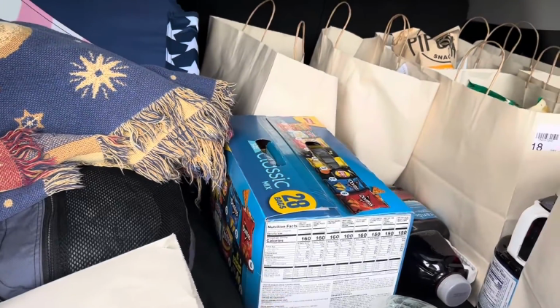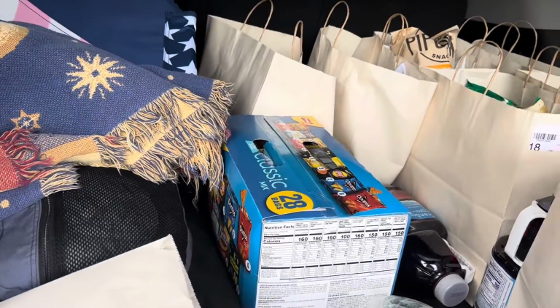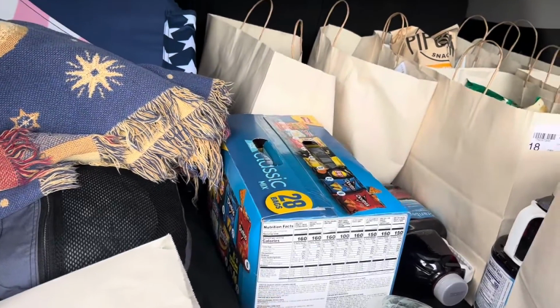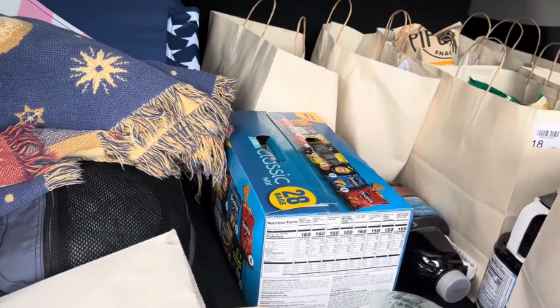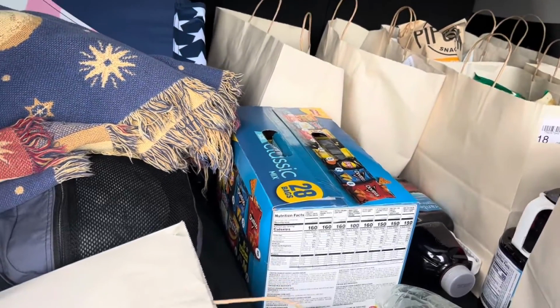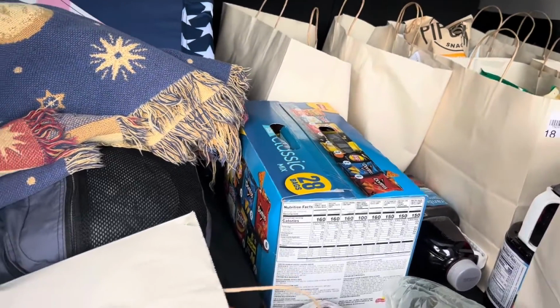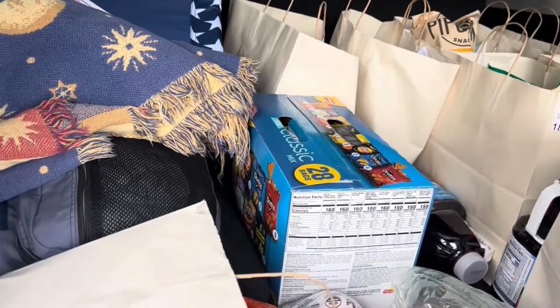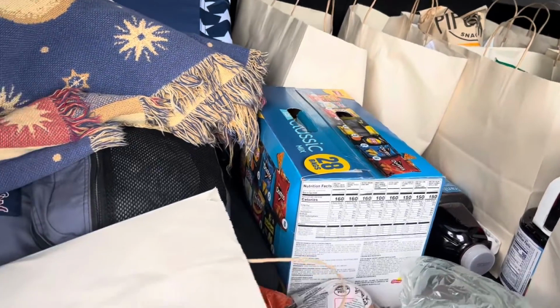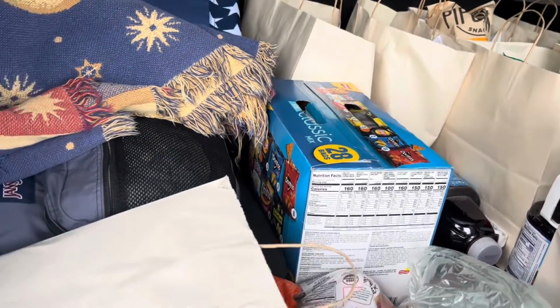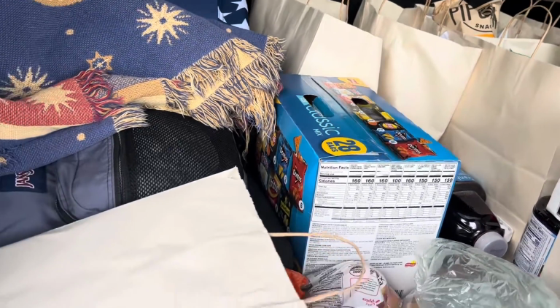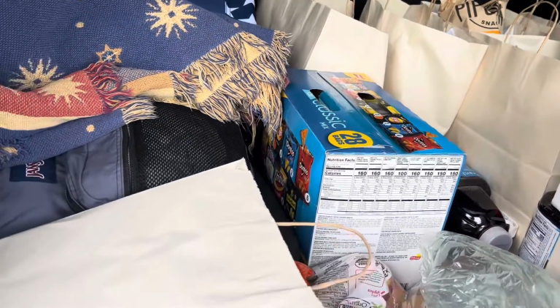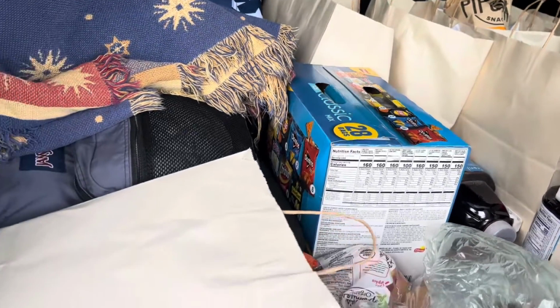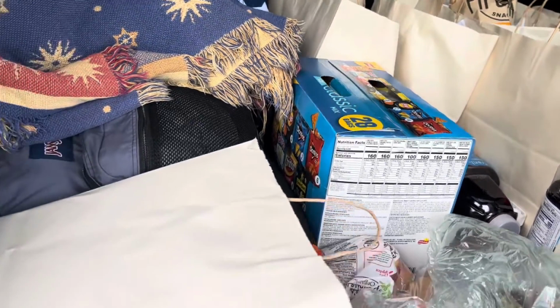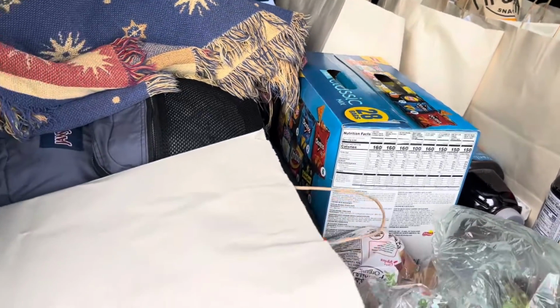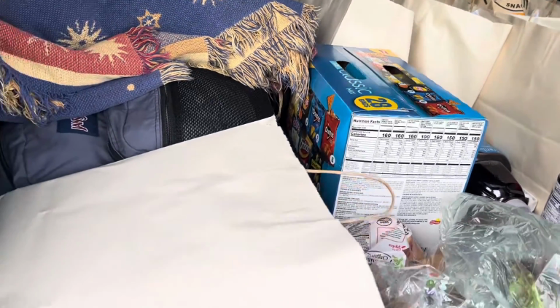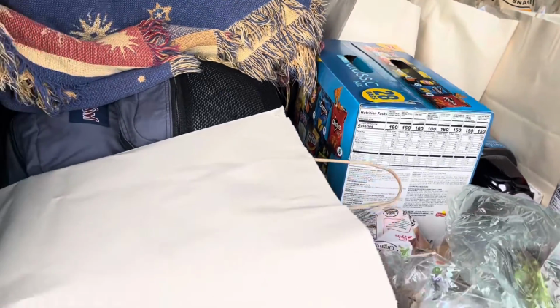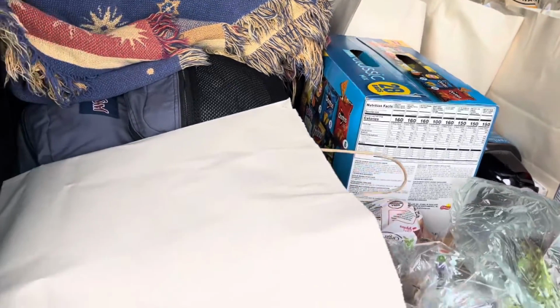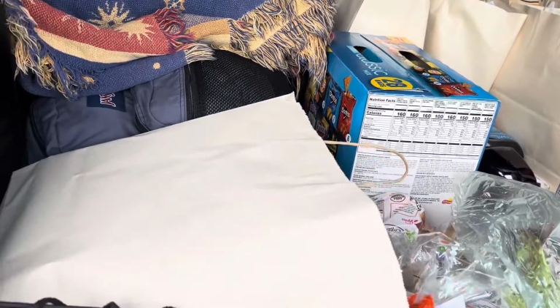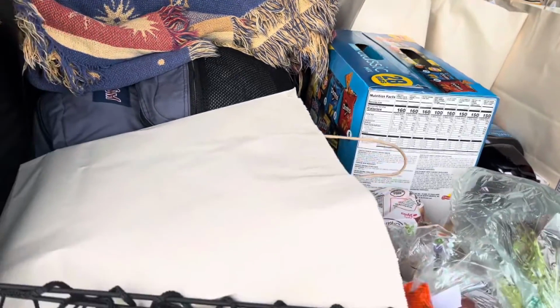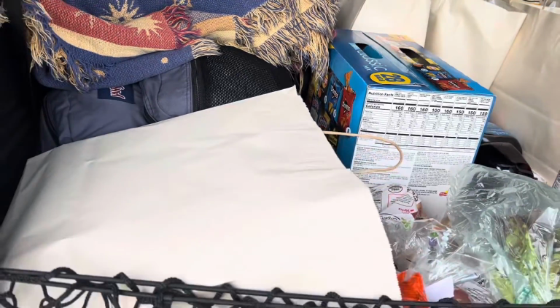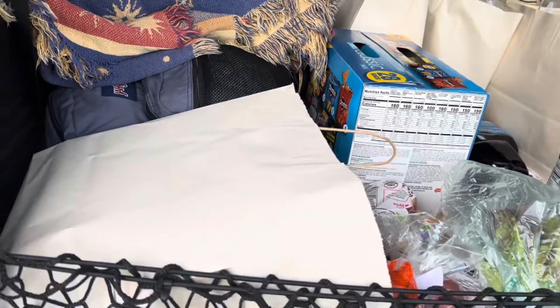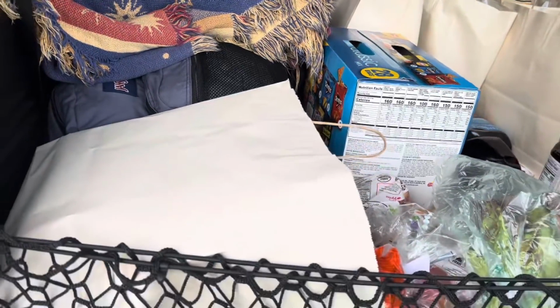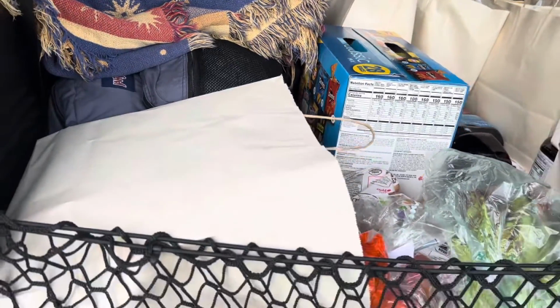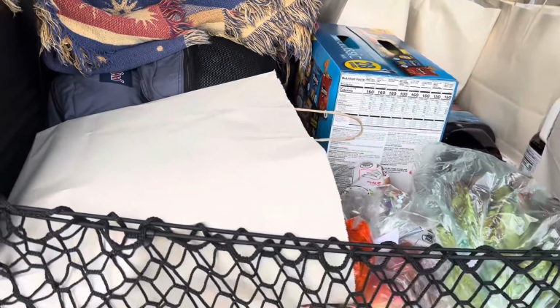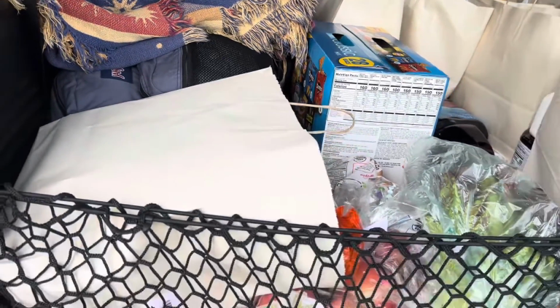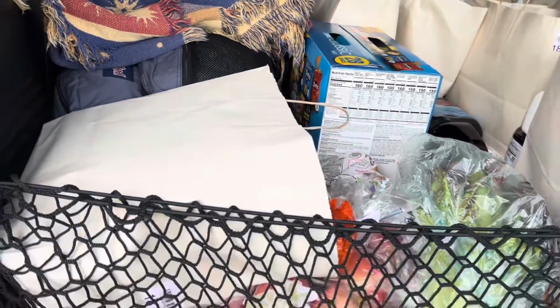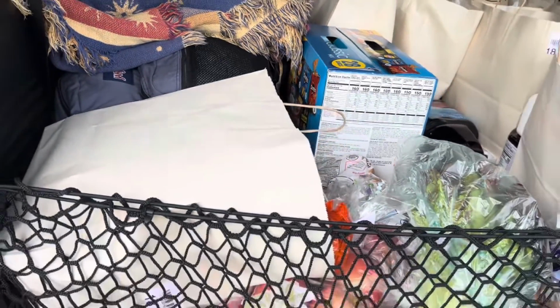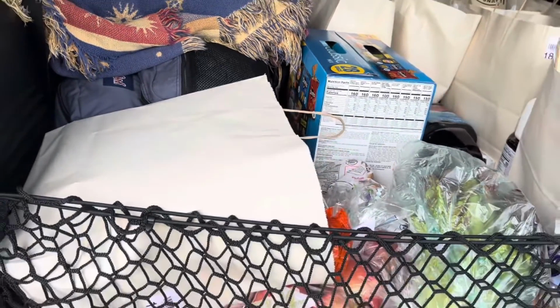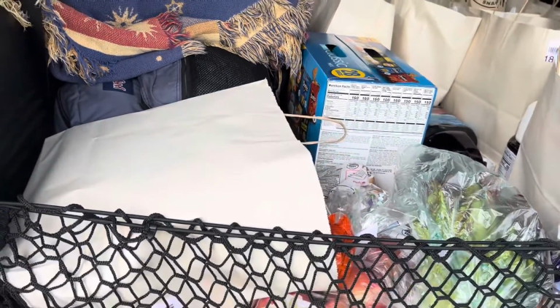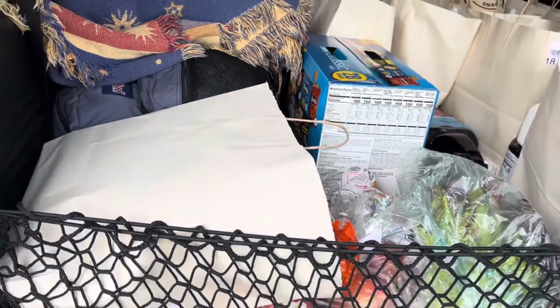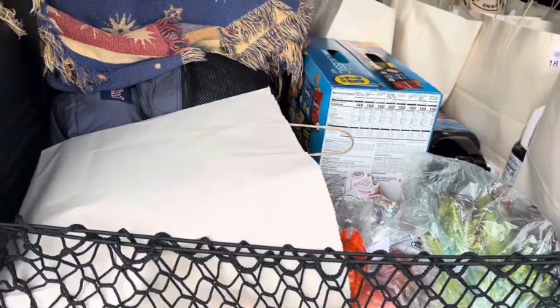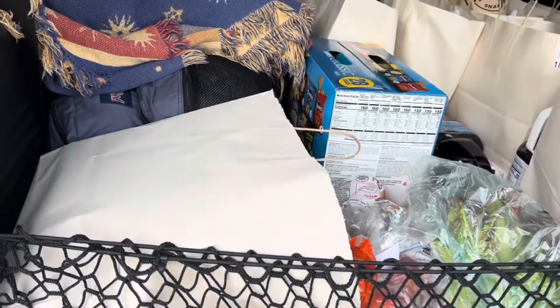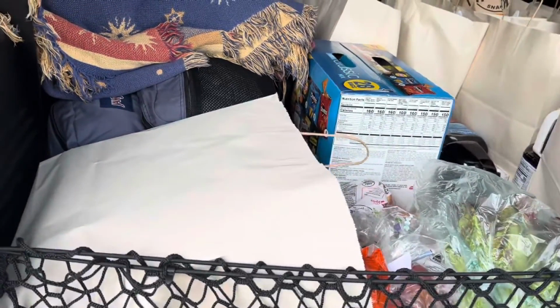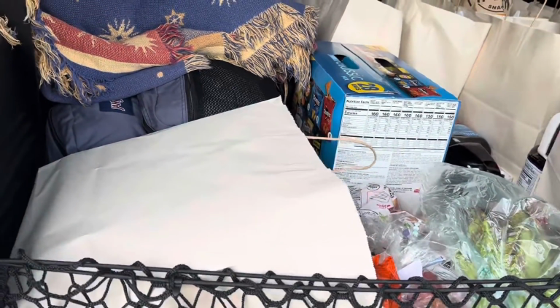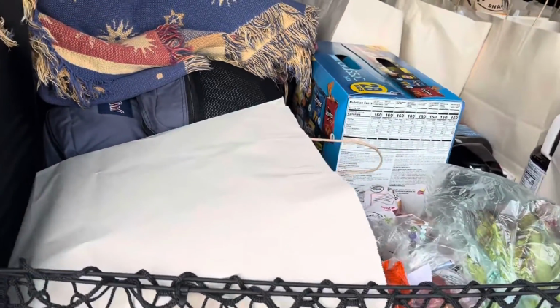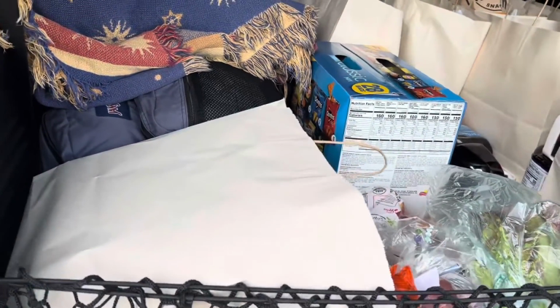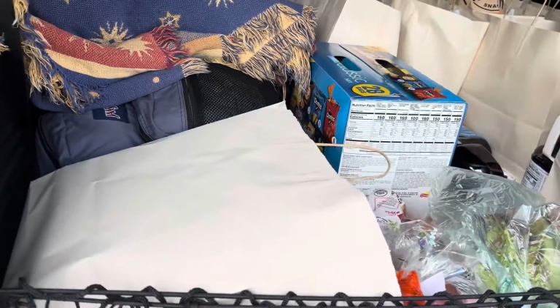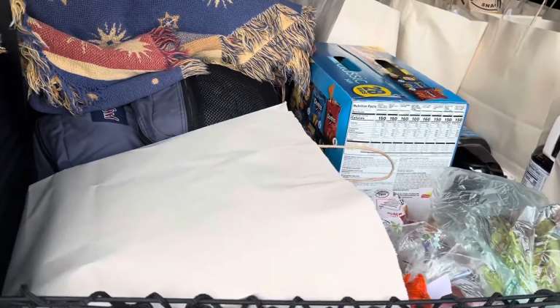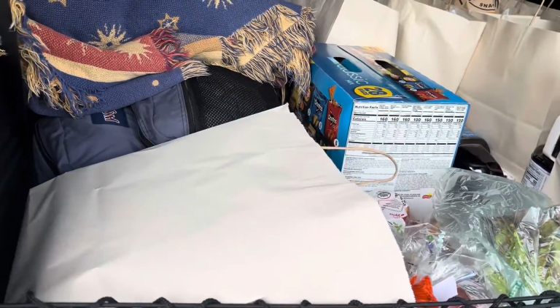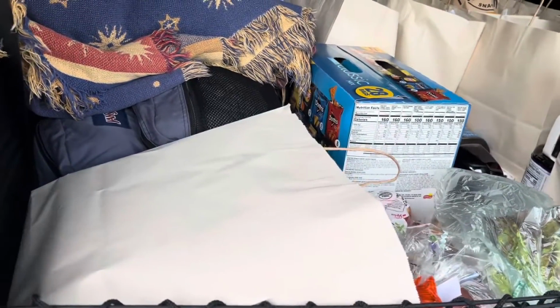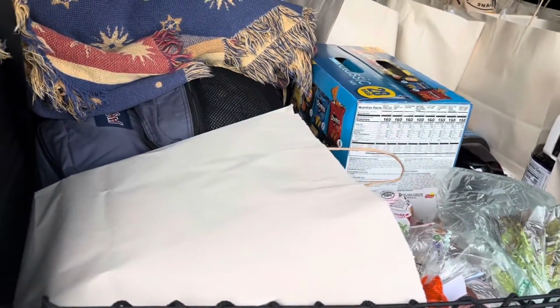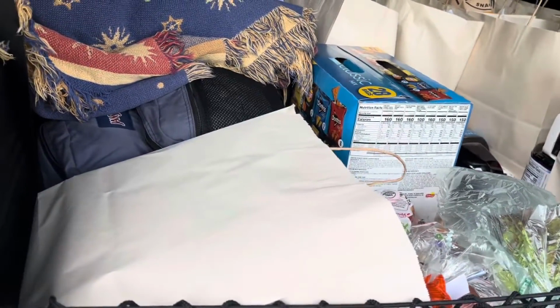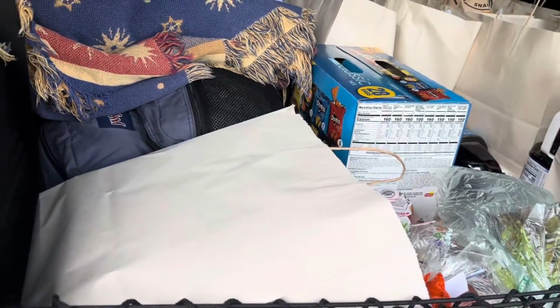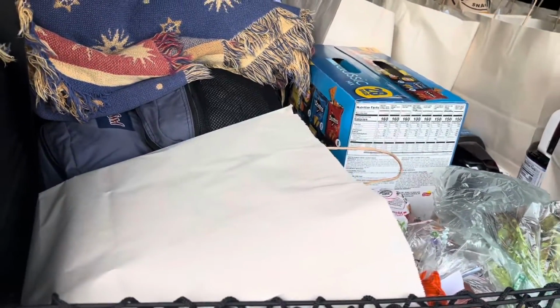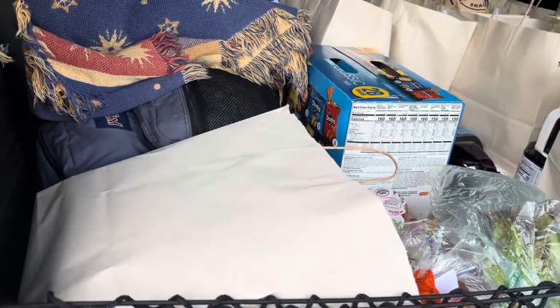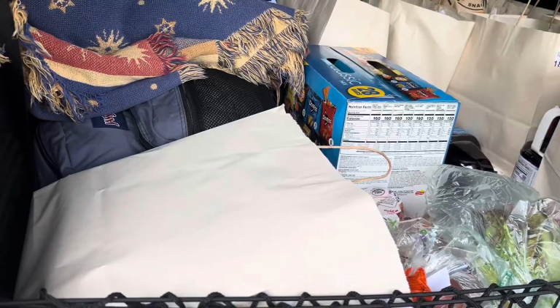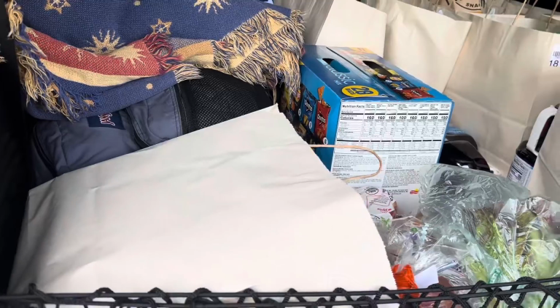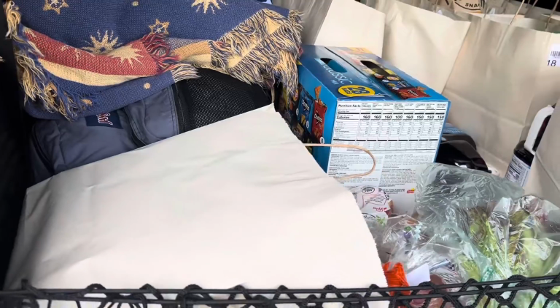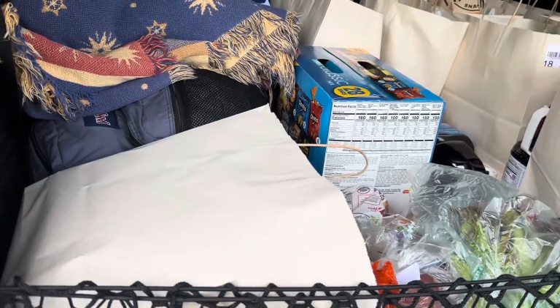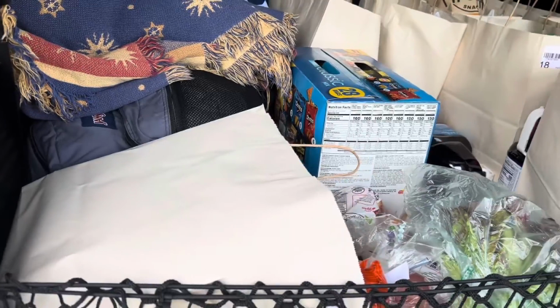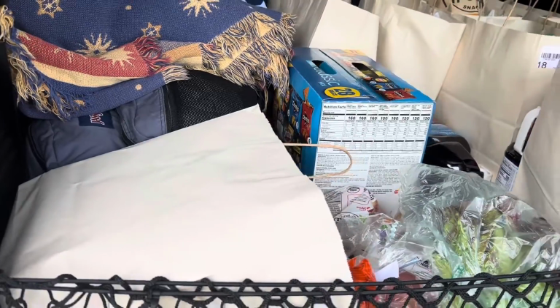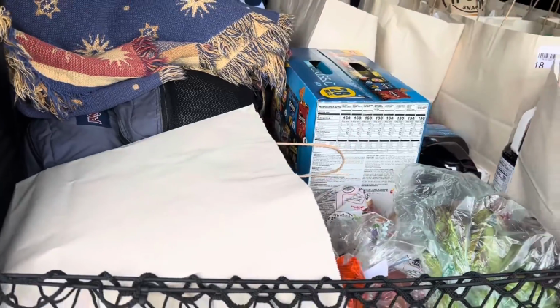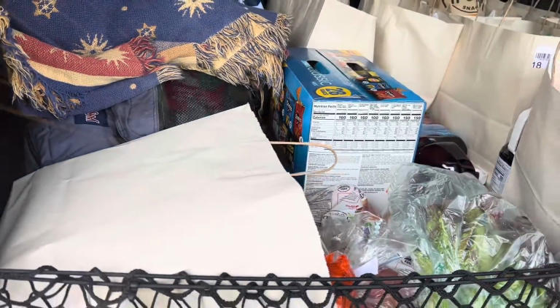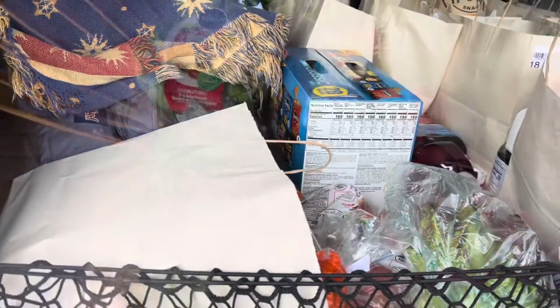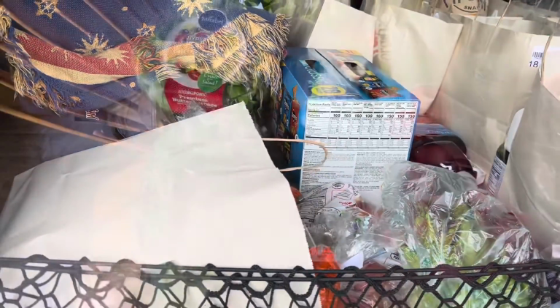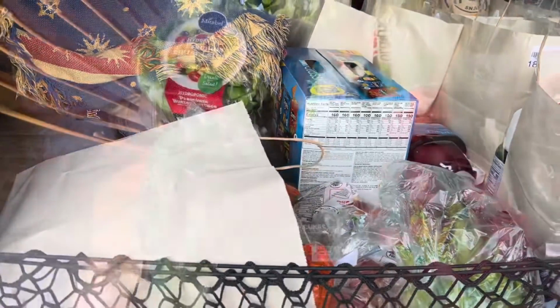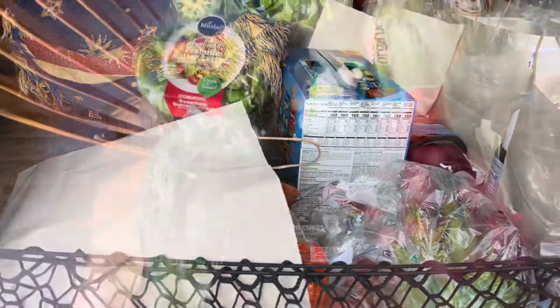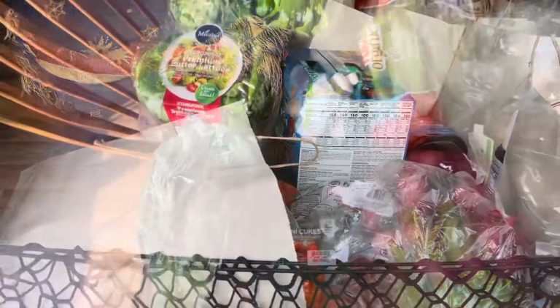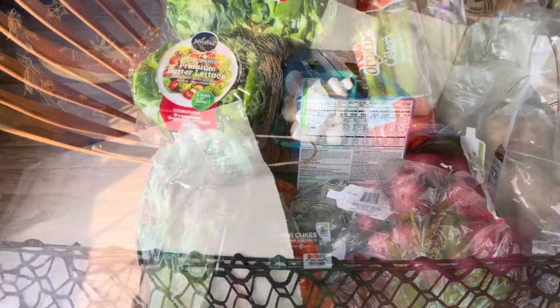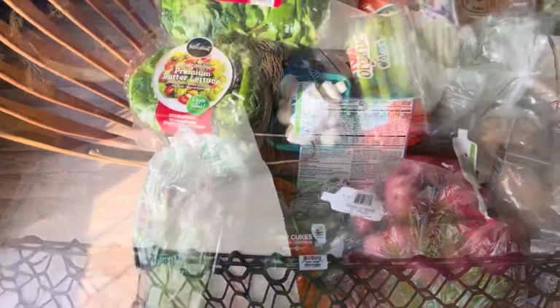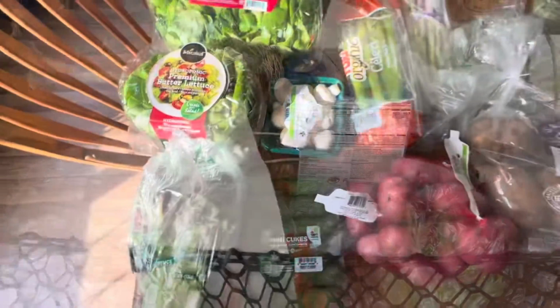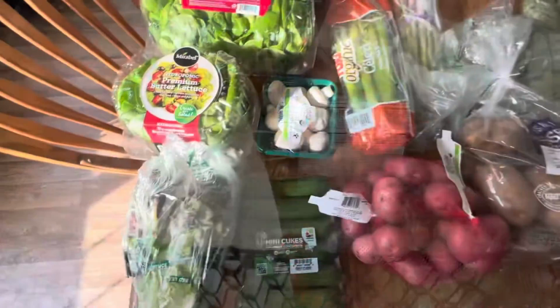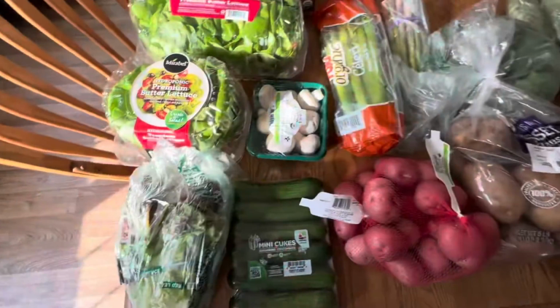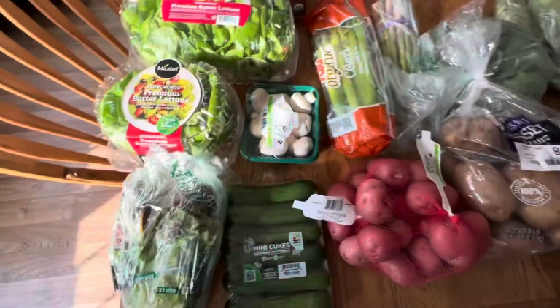All right, we just made it home. We're going to go unpack everything and show you what we got.